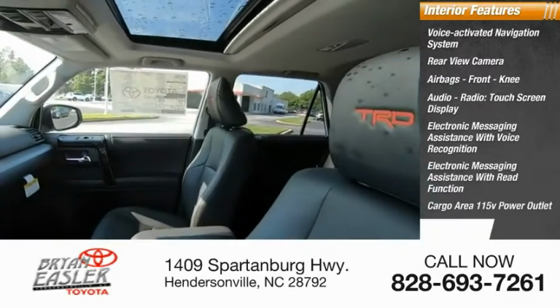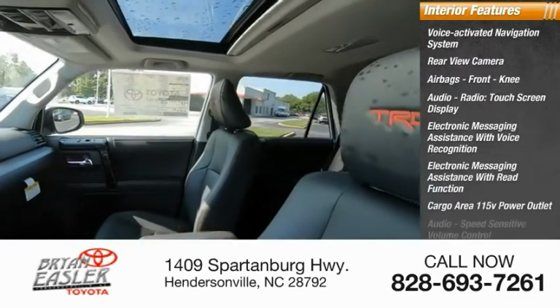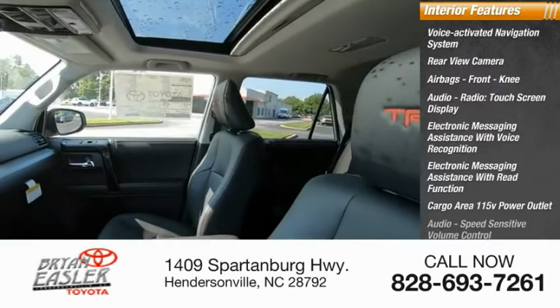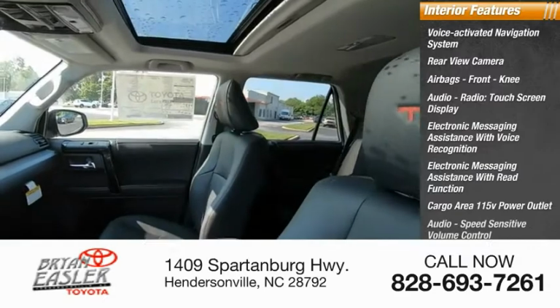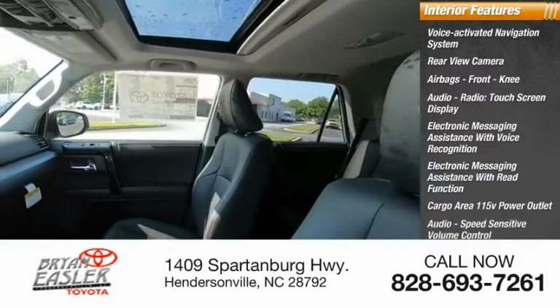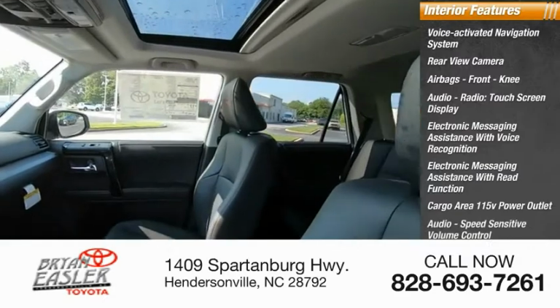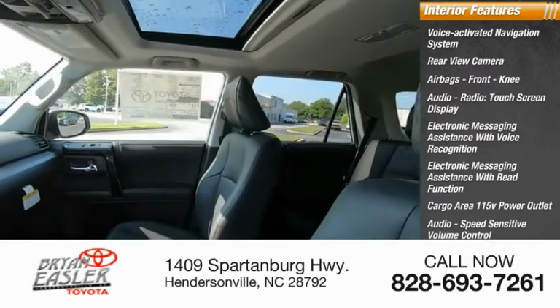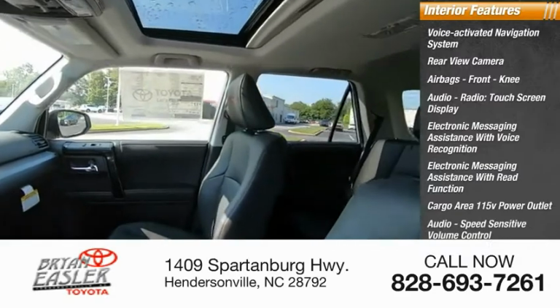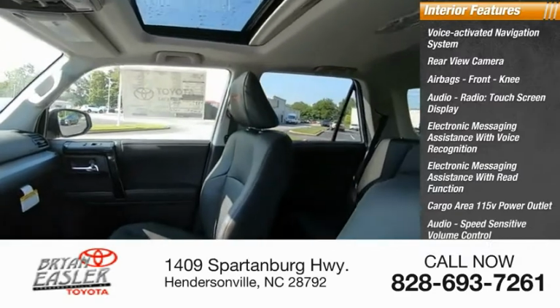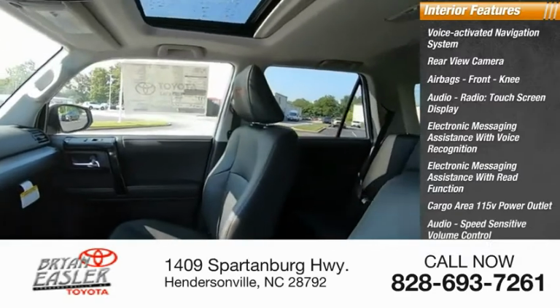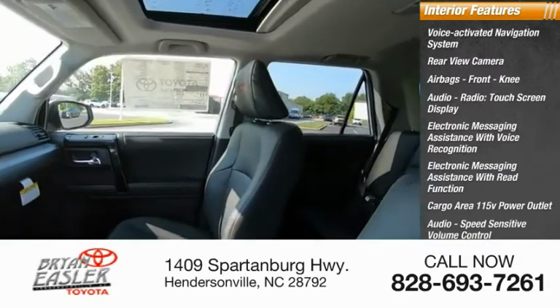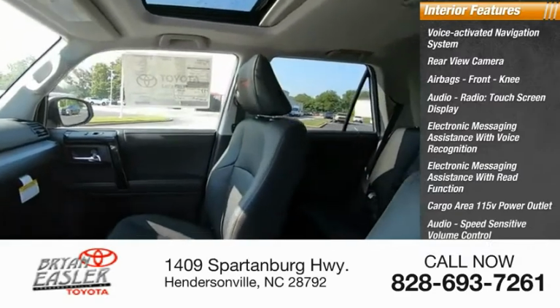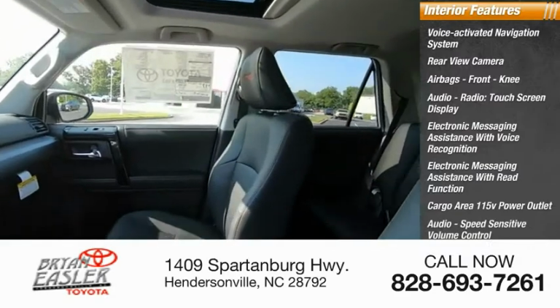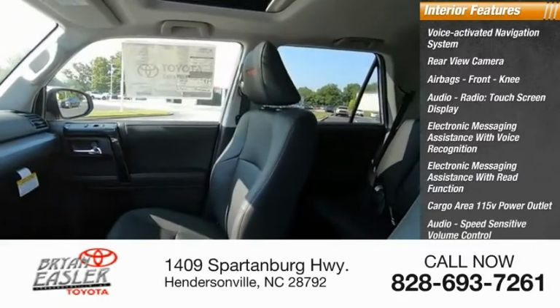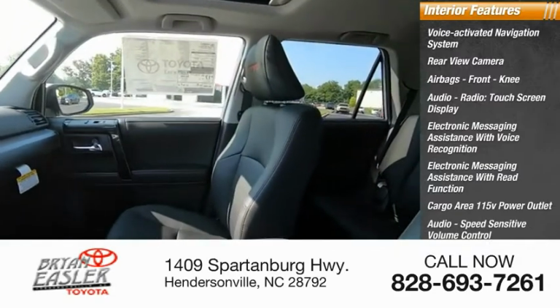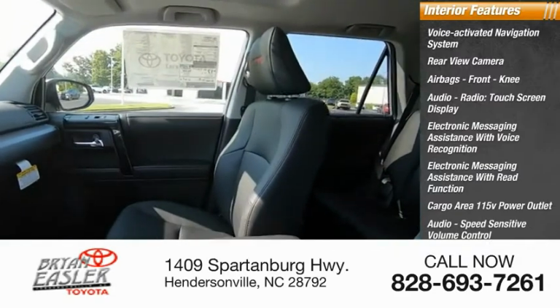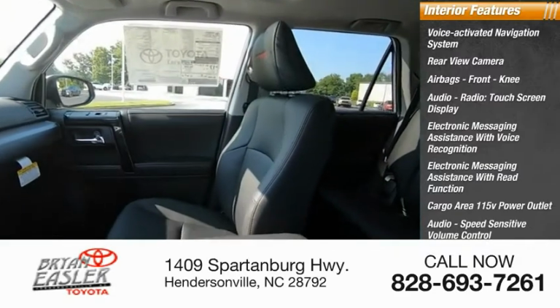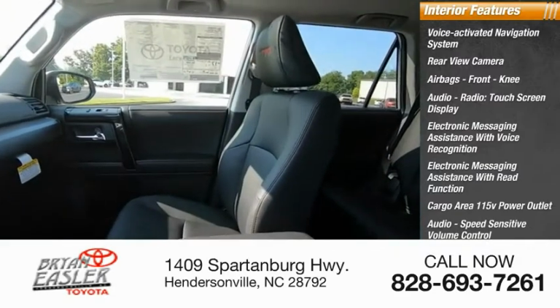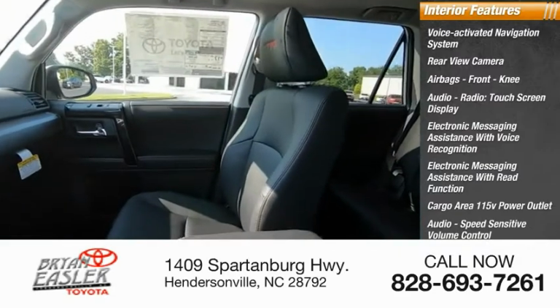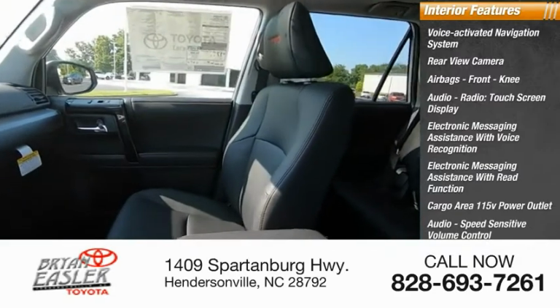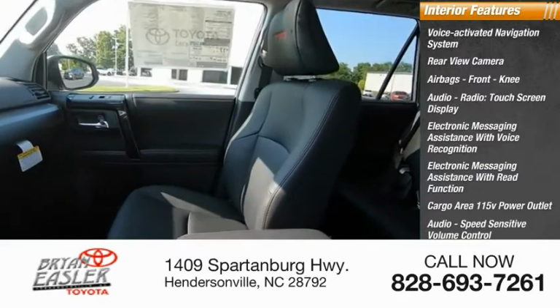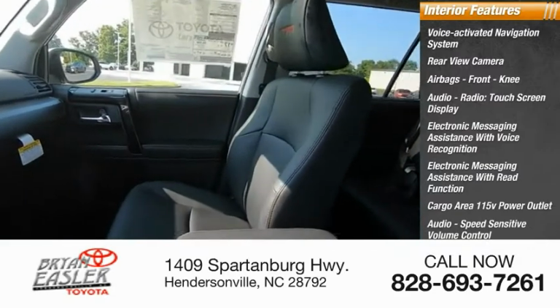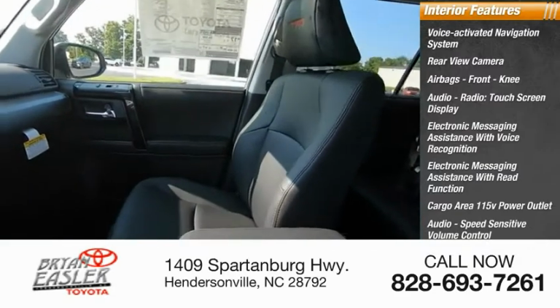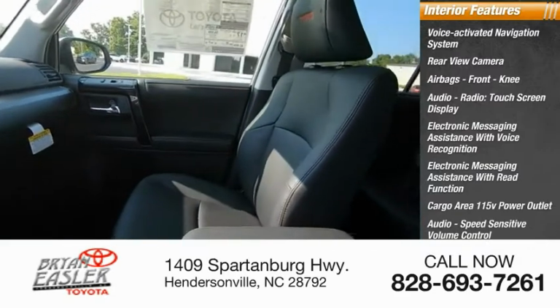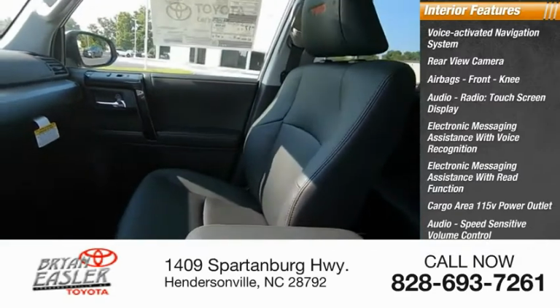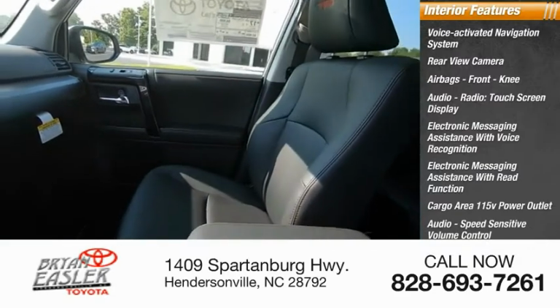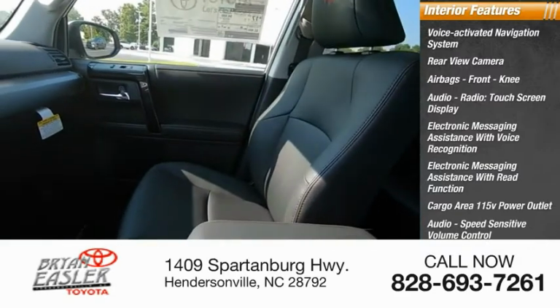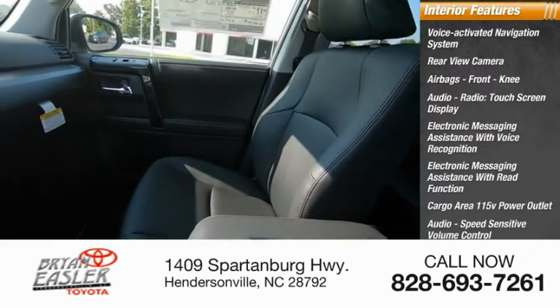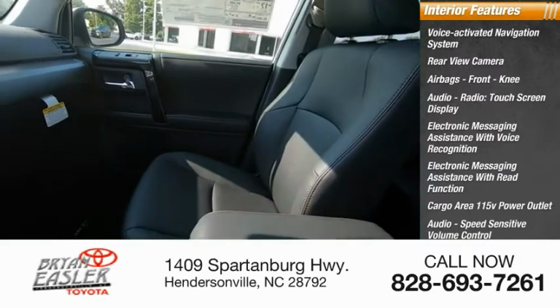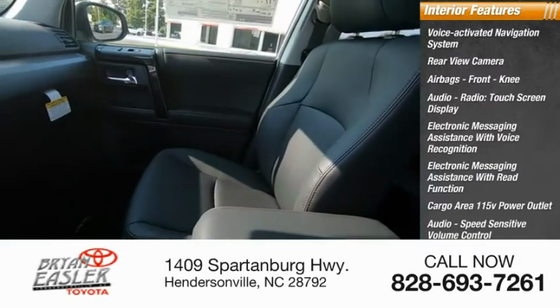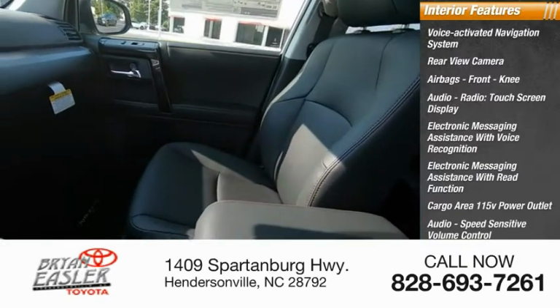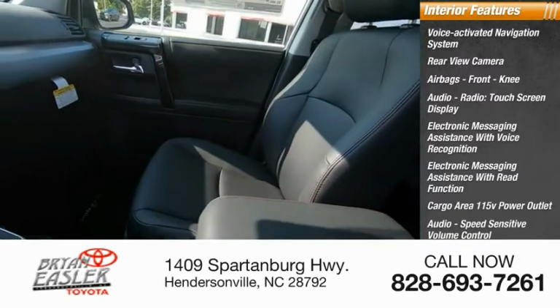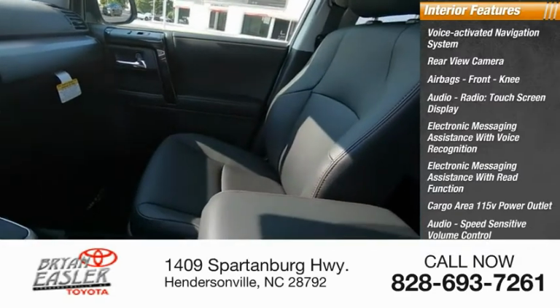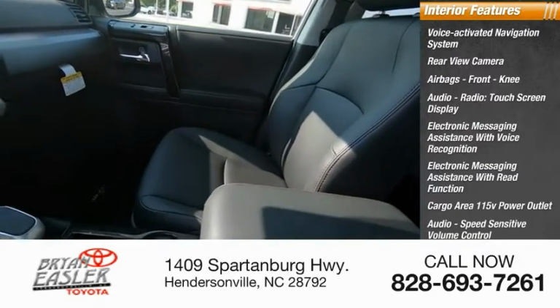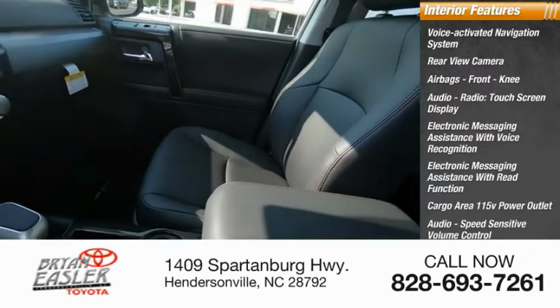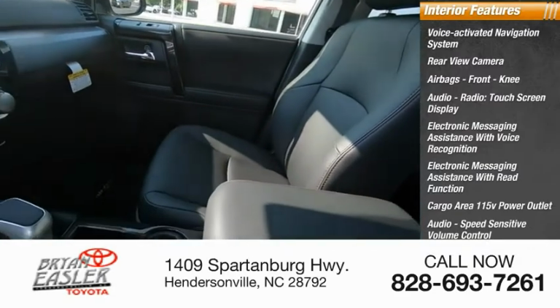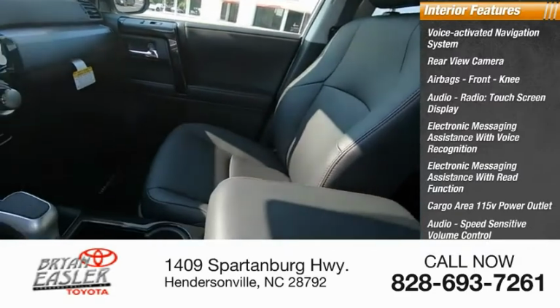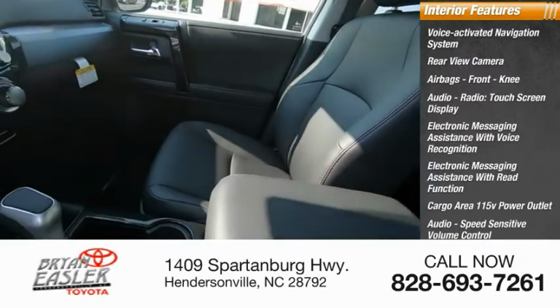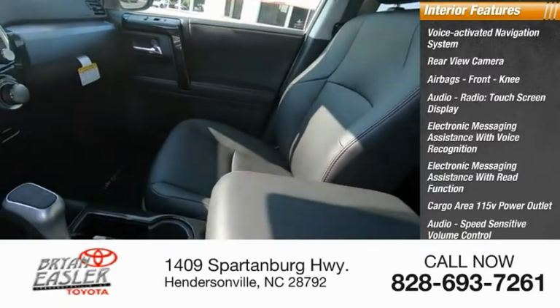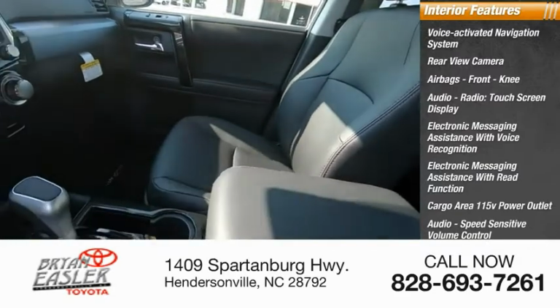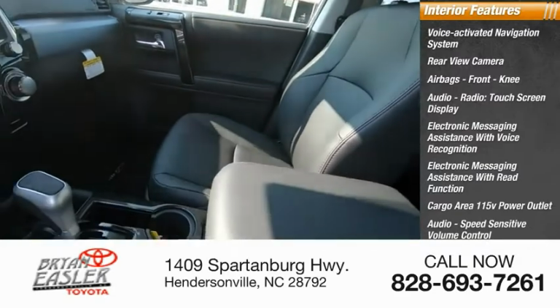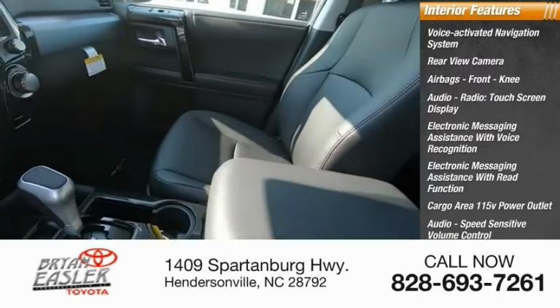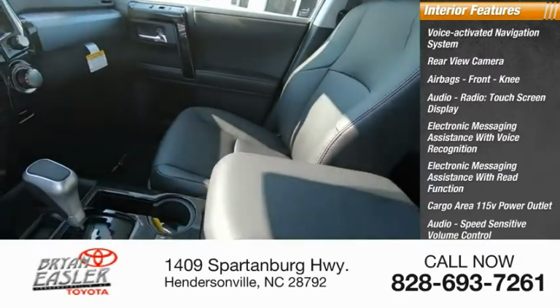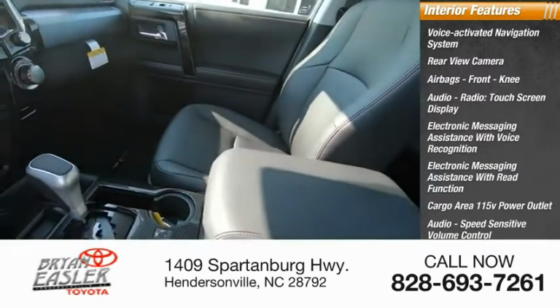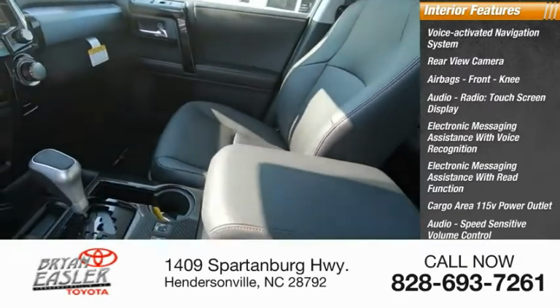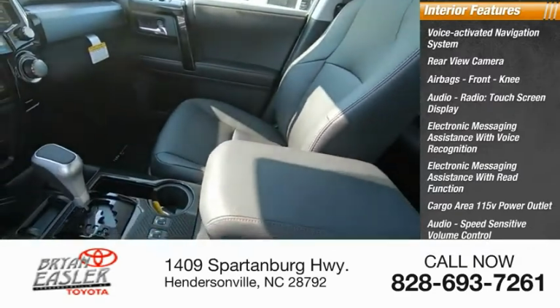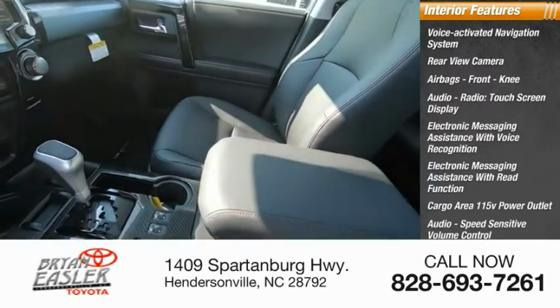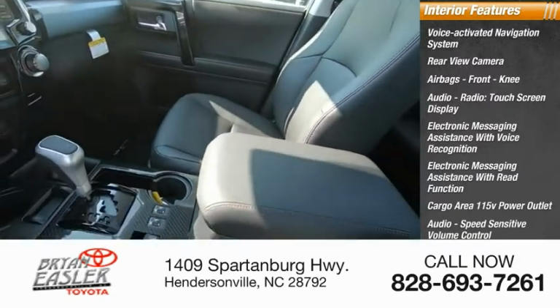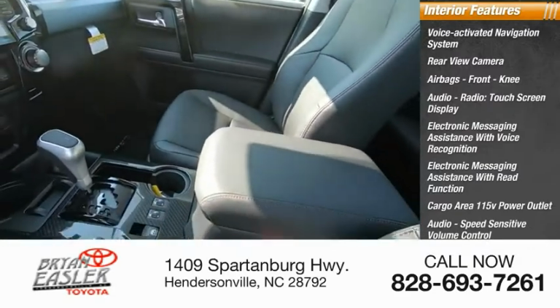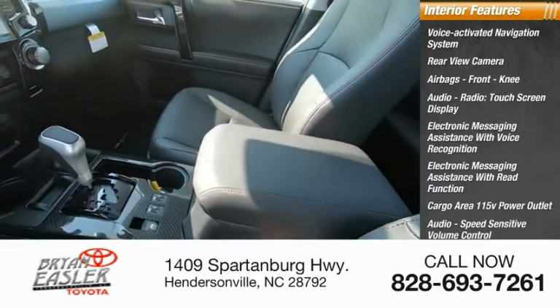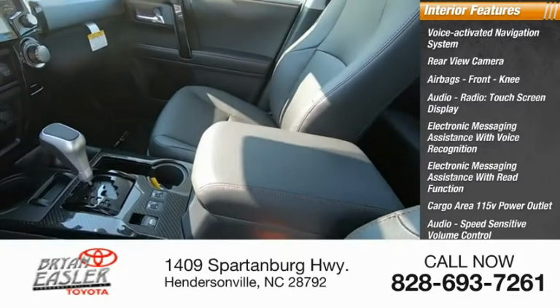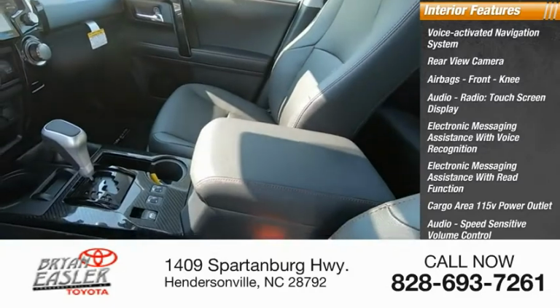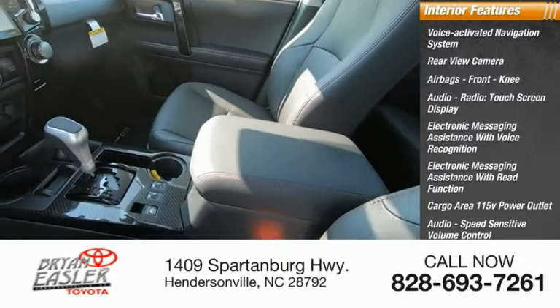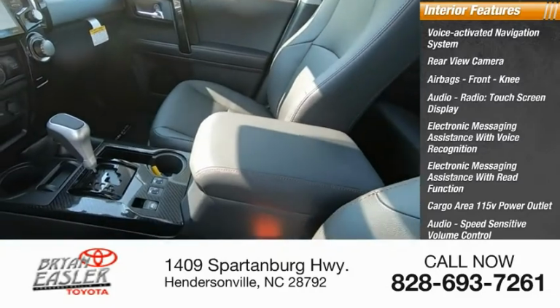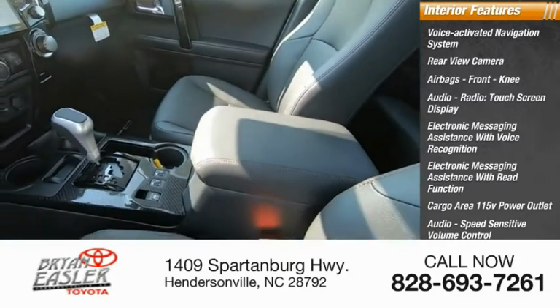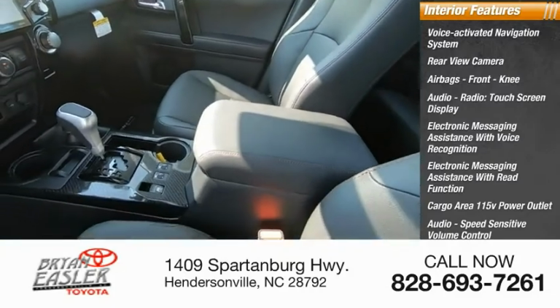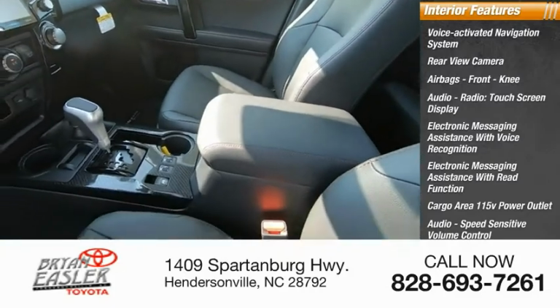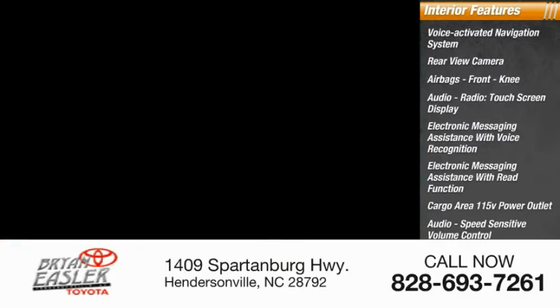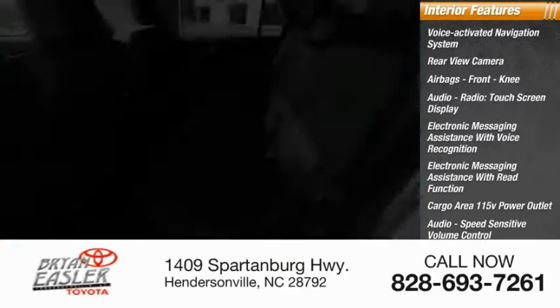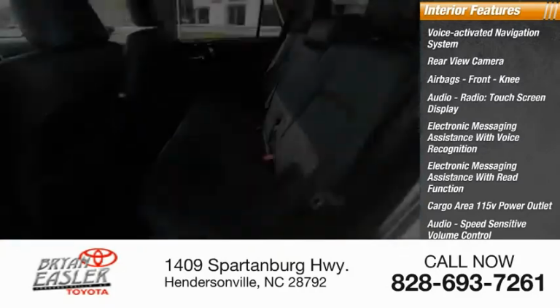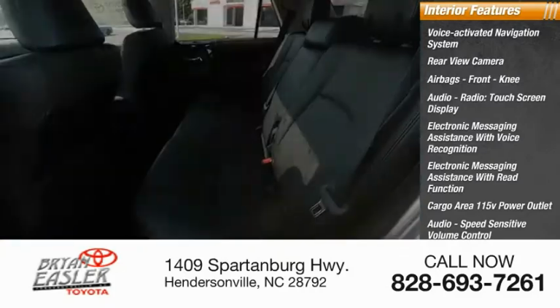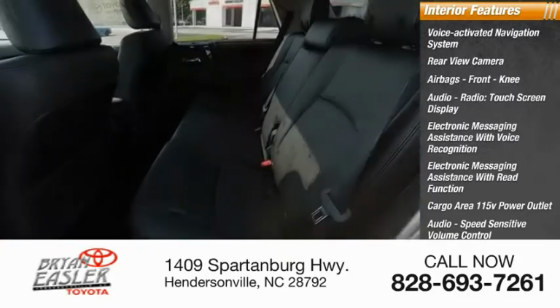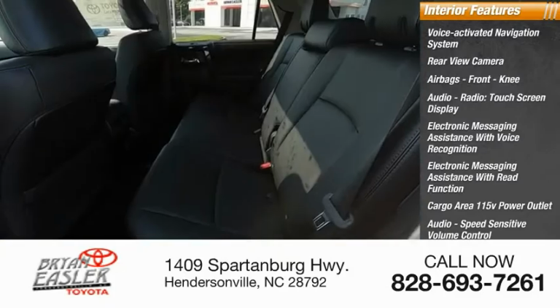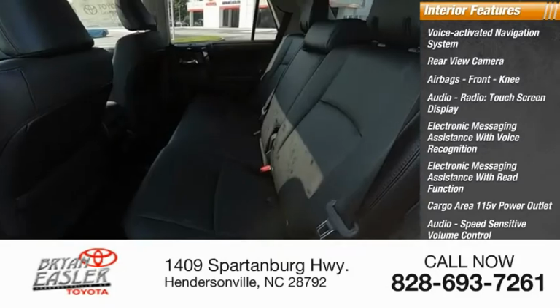Audio speed-sensitive volume control, electroiluminescent instrumentation, and a cargo area 12-volt power outlet.